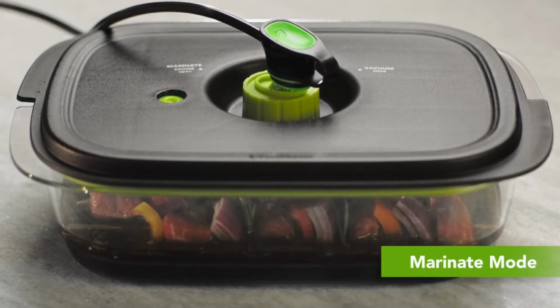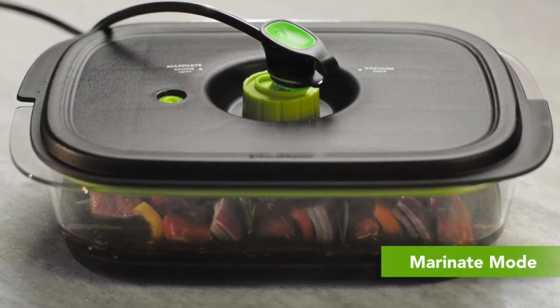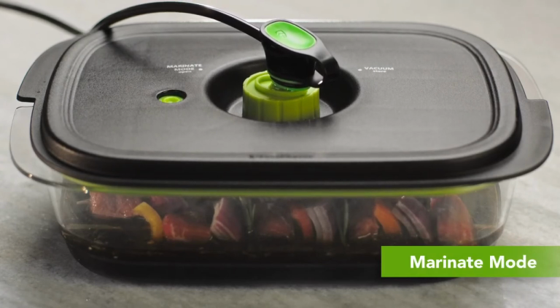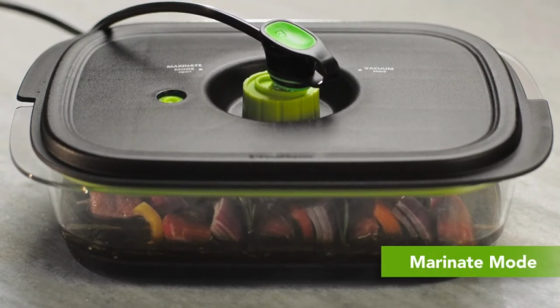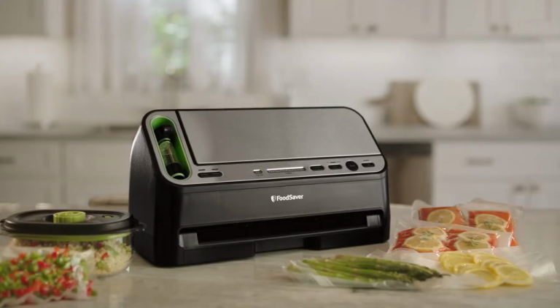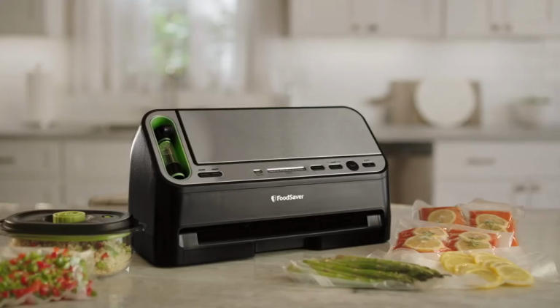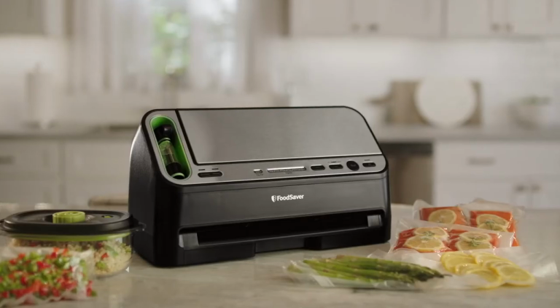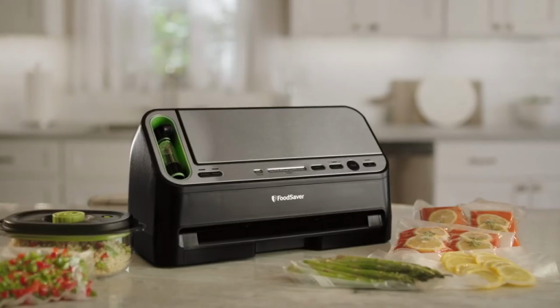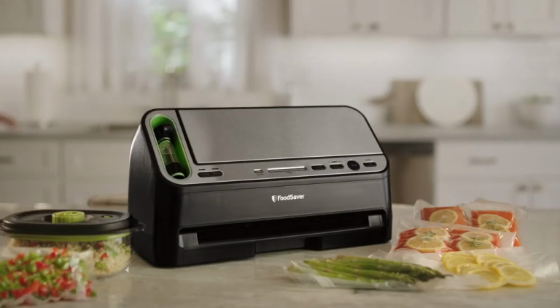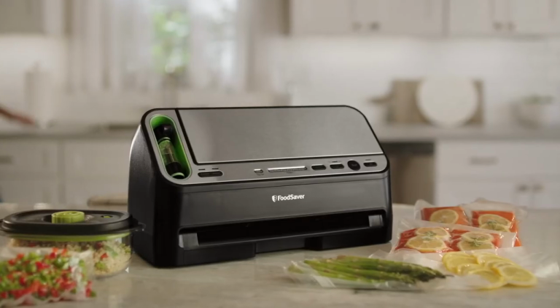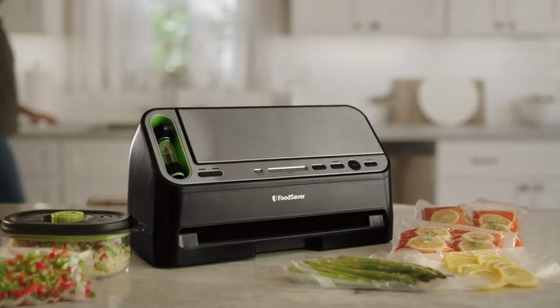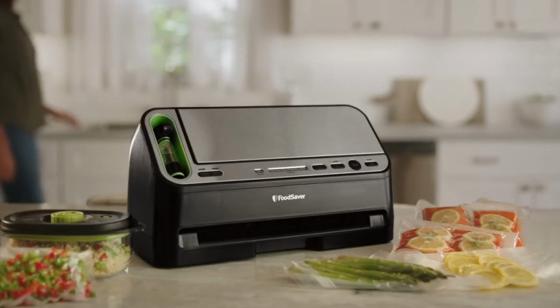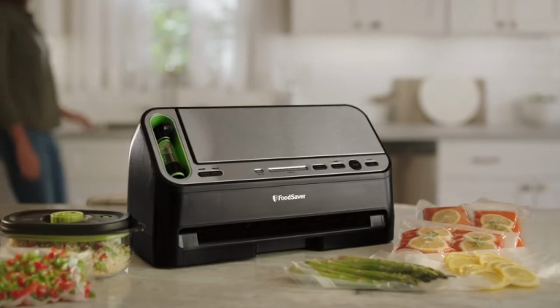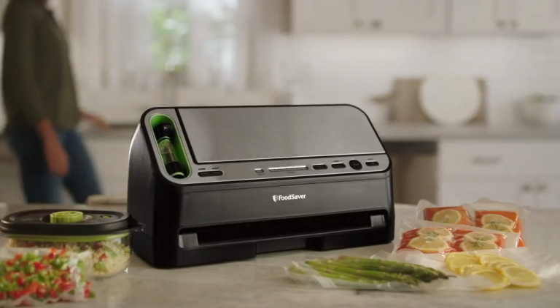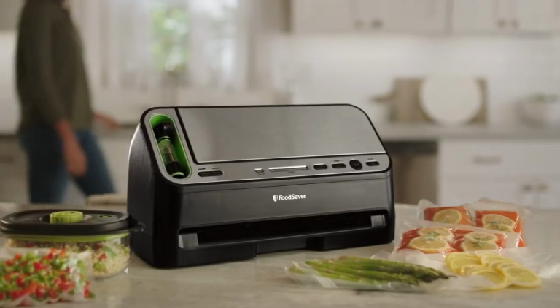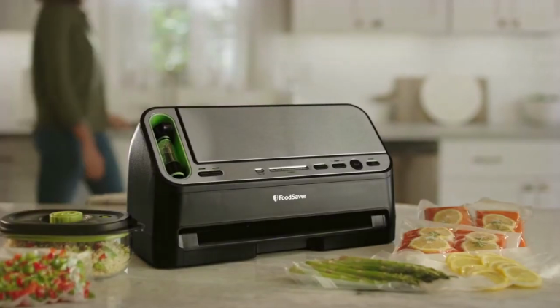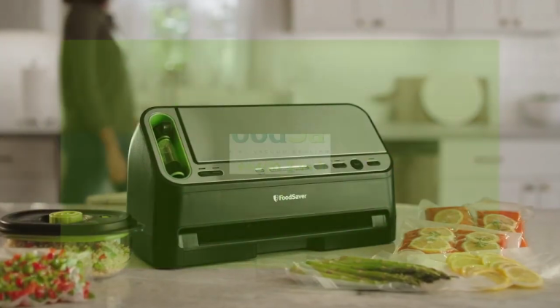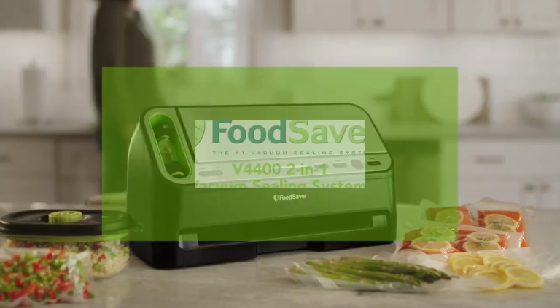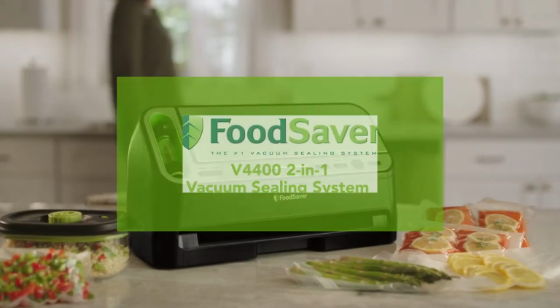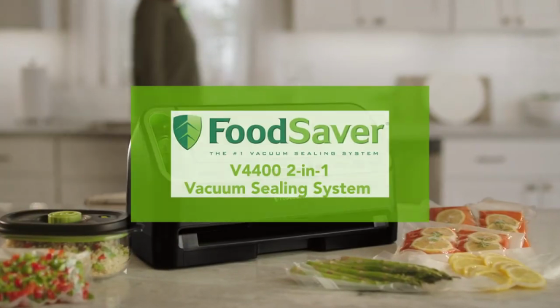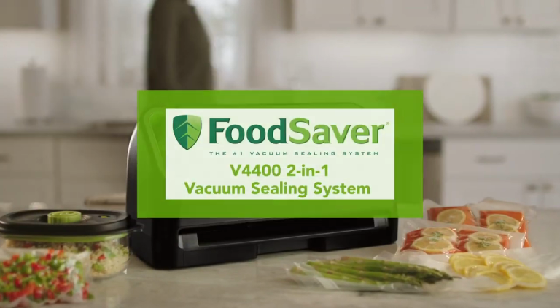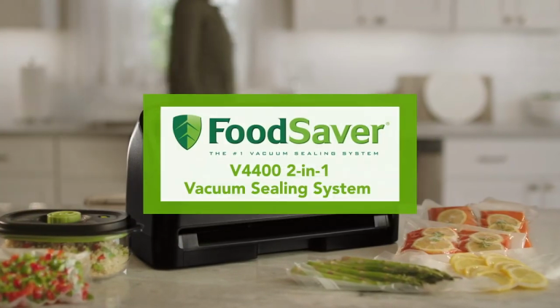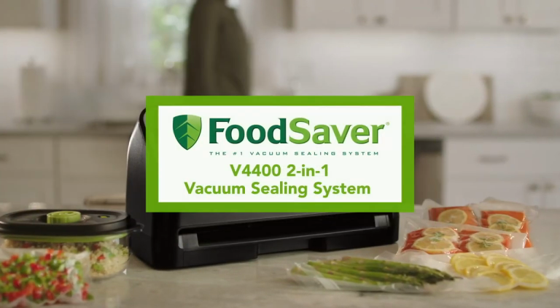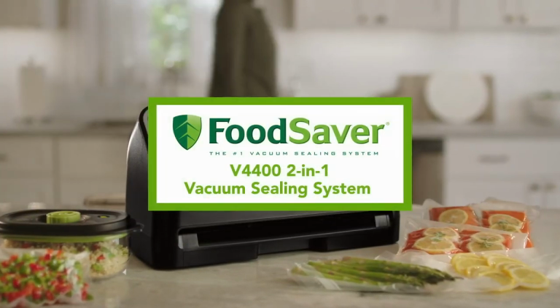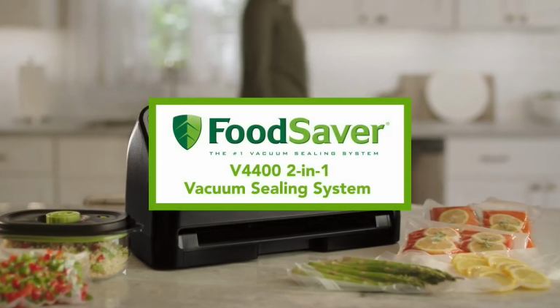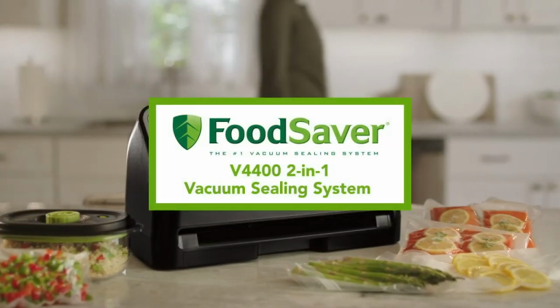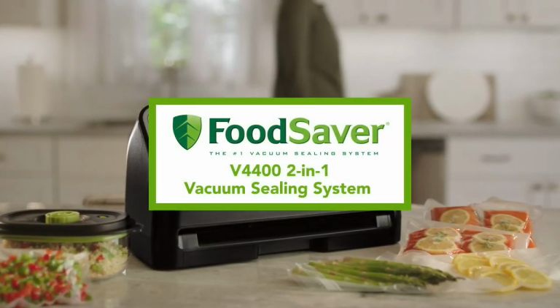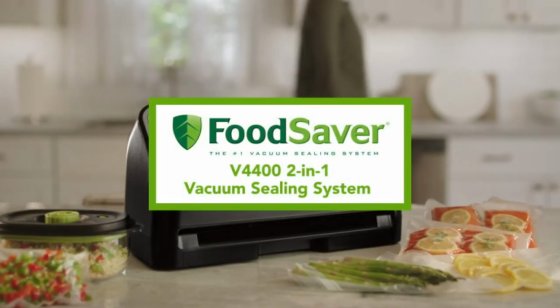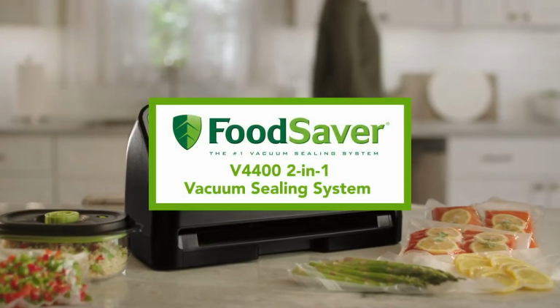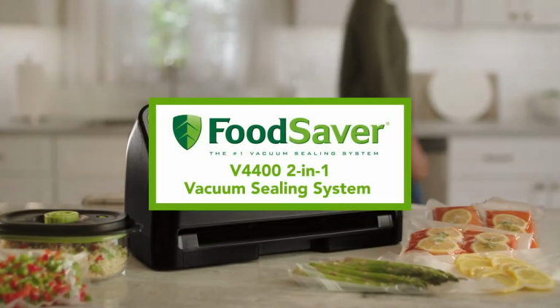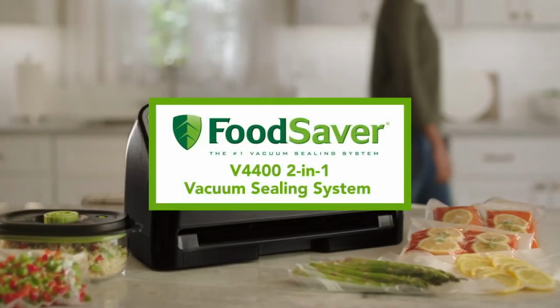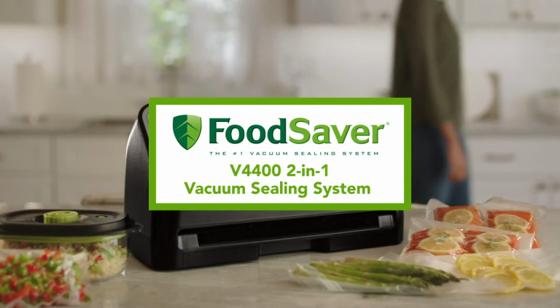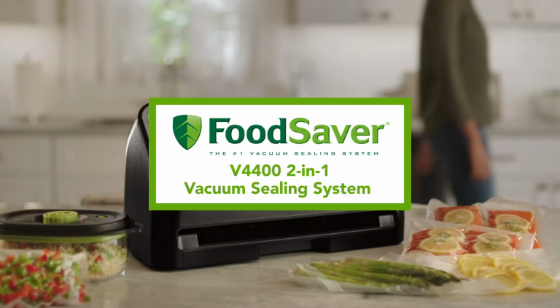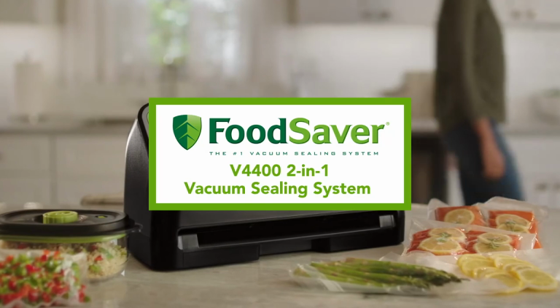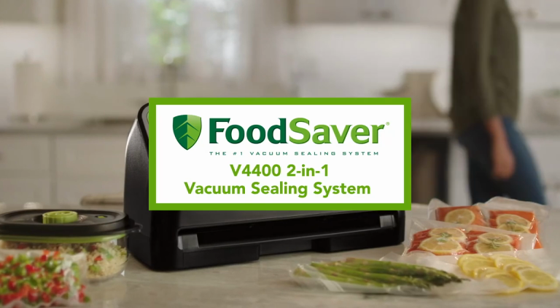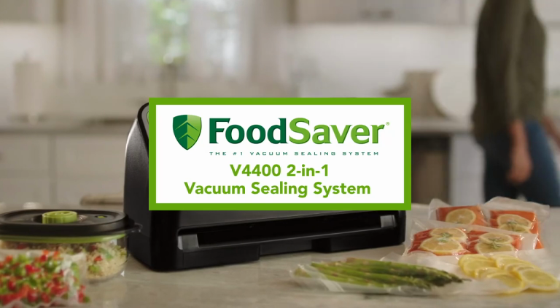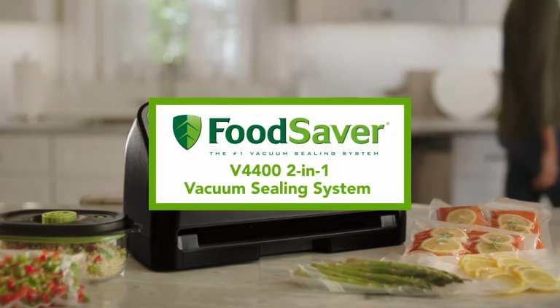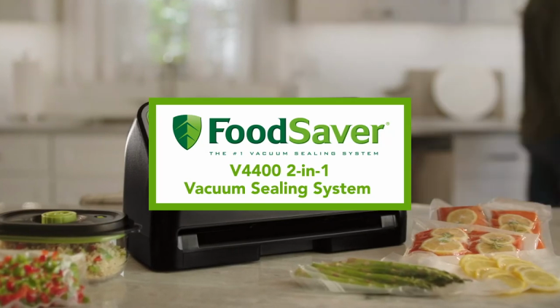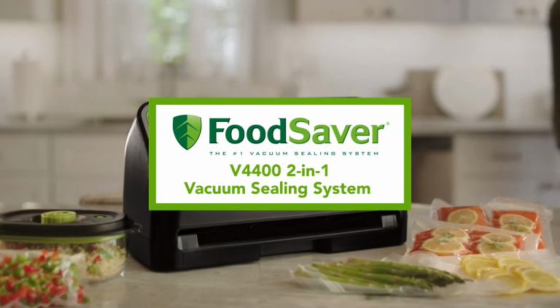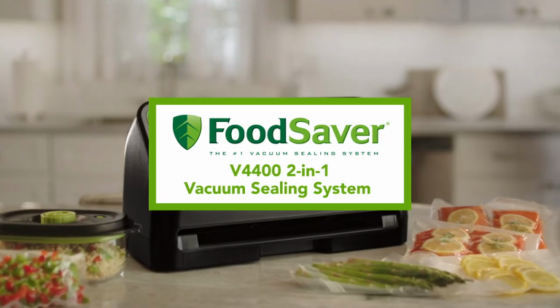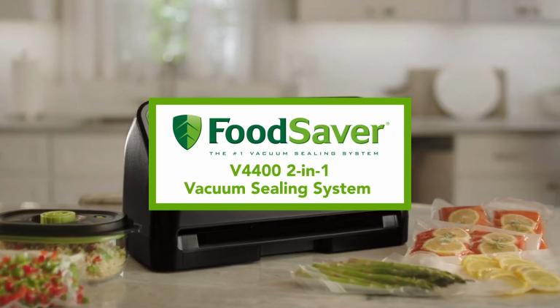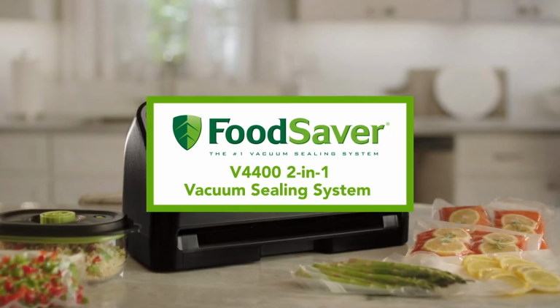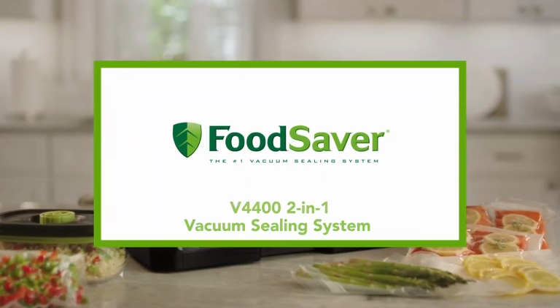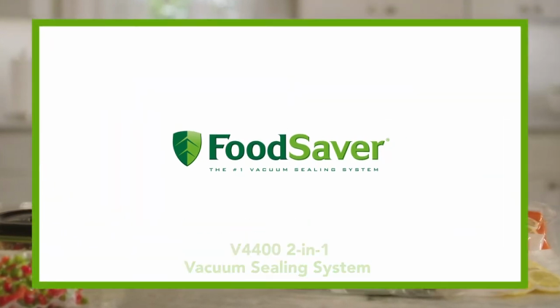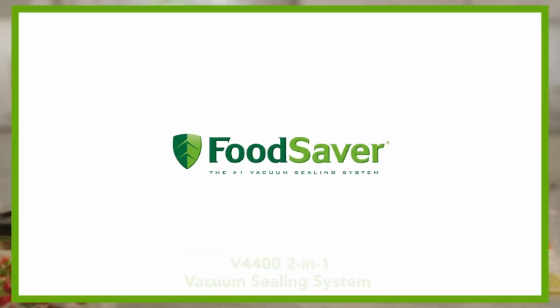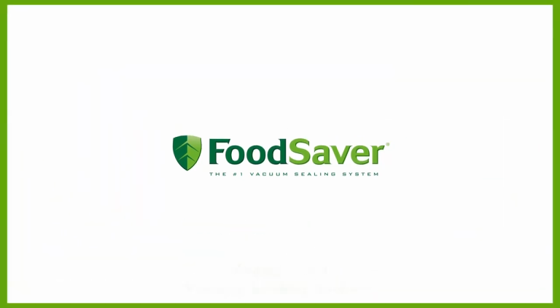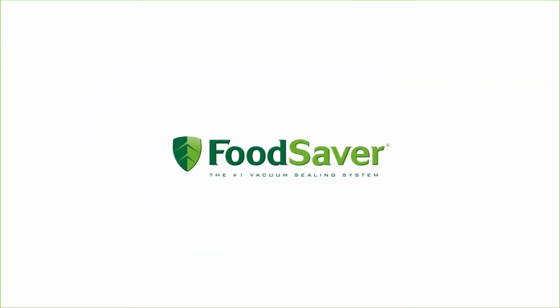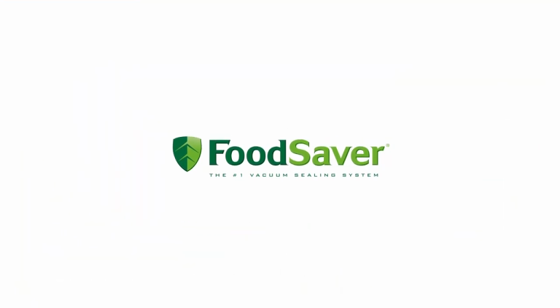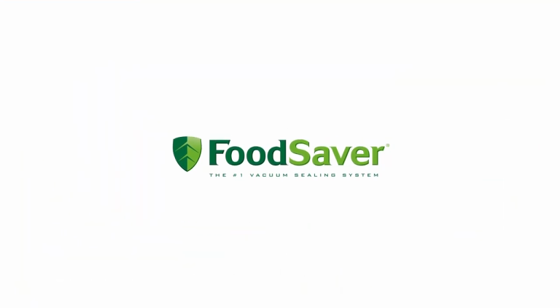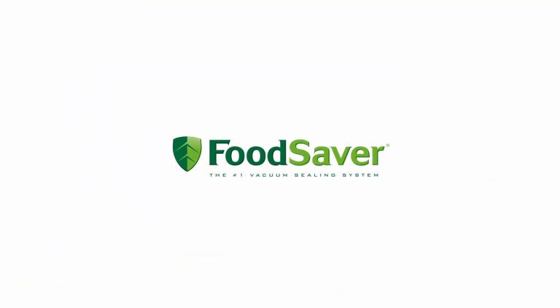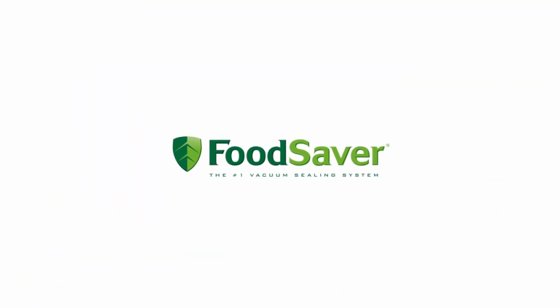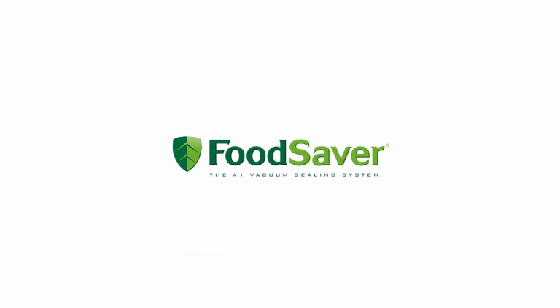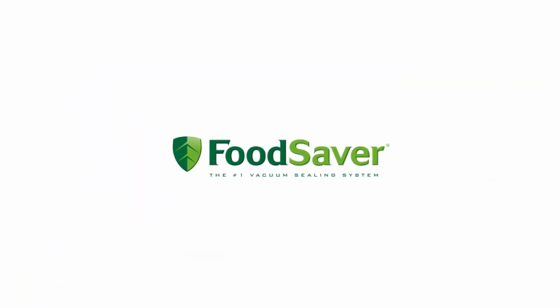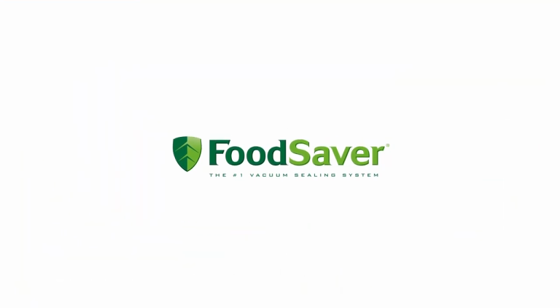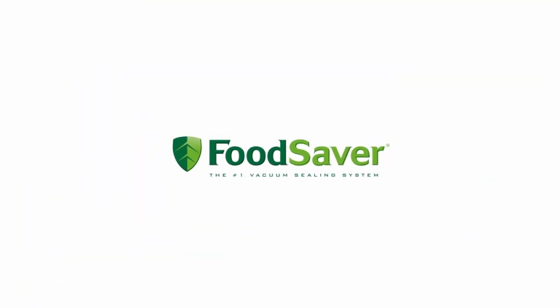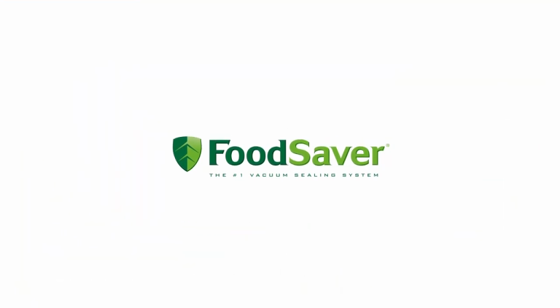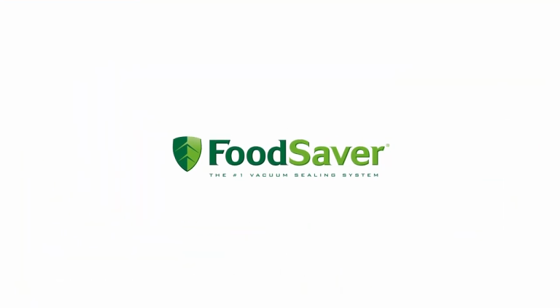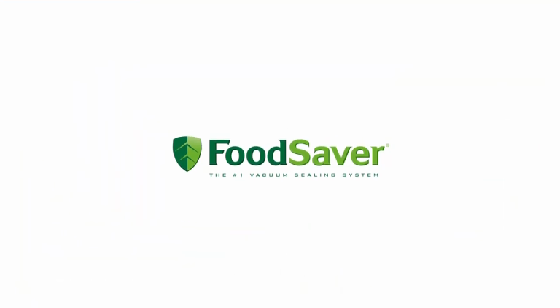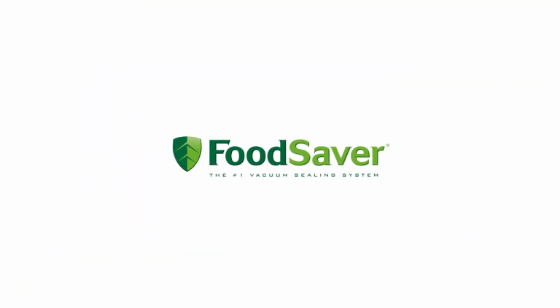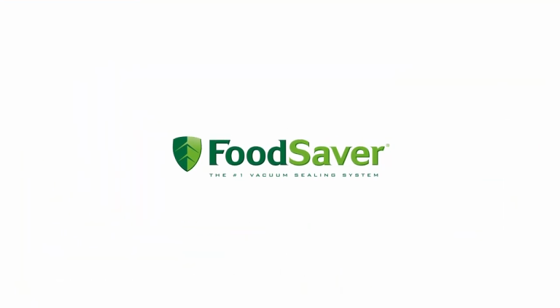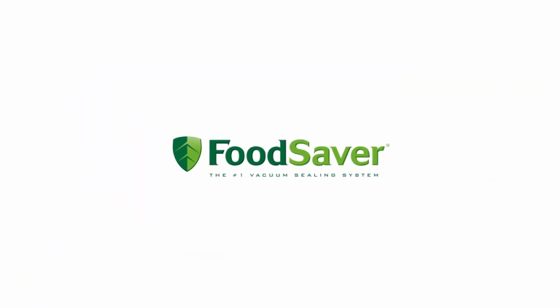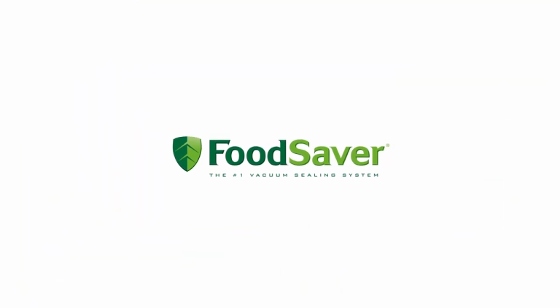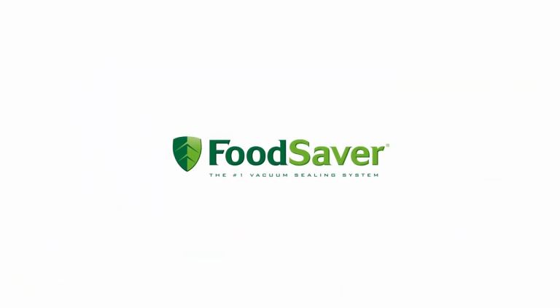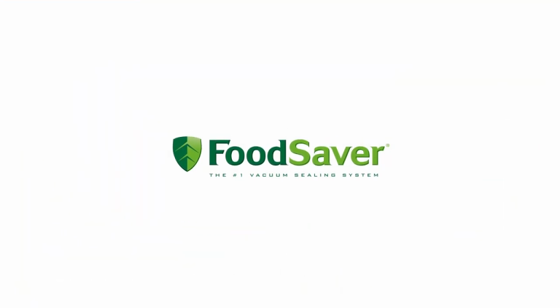Keep food fresh up to five times longer with the FoodSaver V4400 2-in-1 vacuum sealing system.